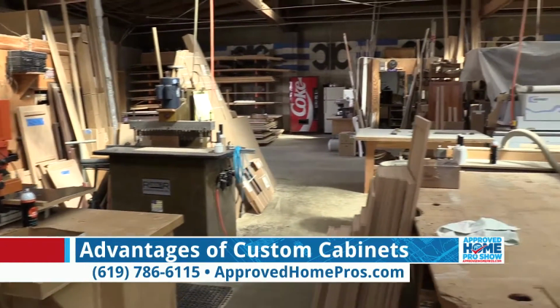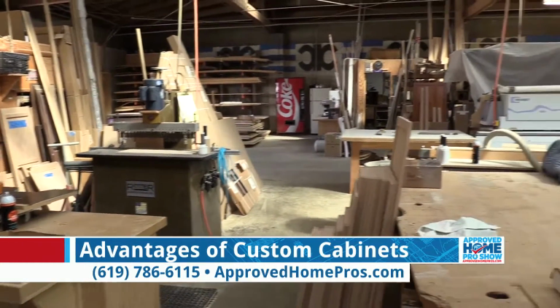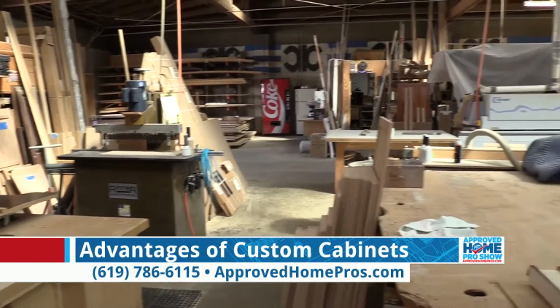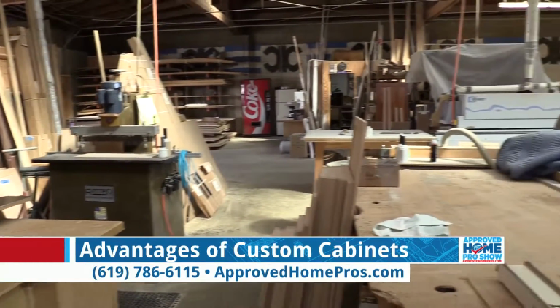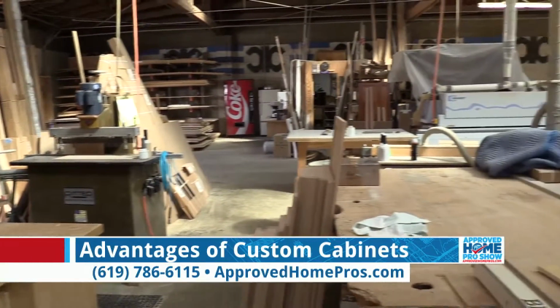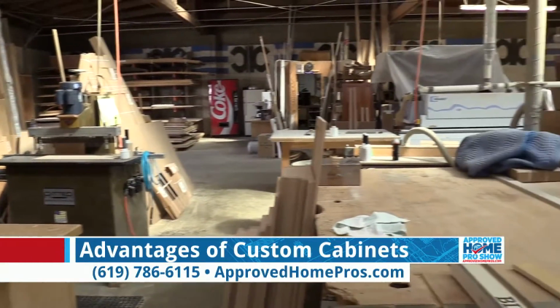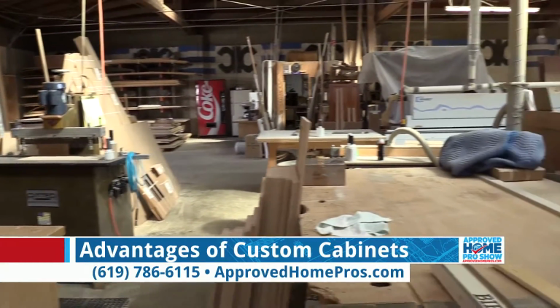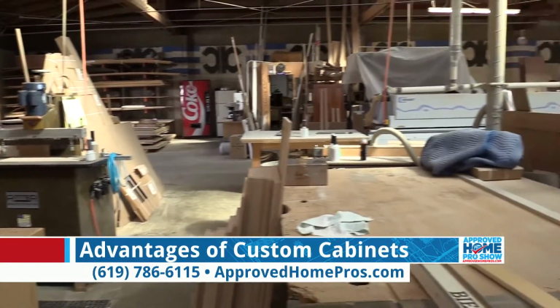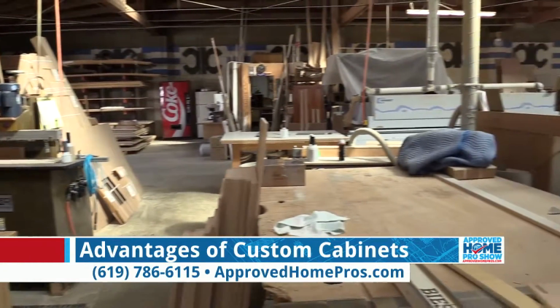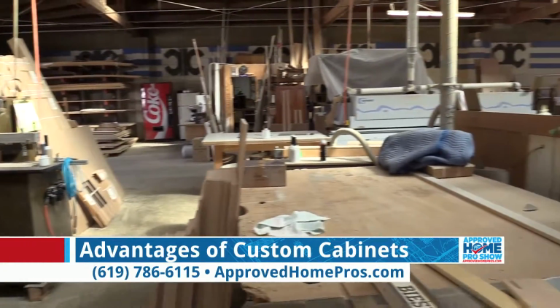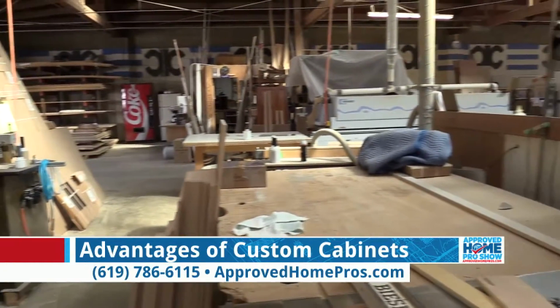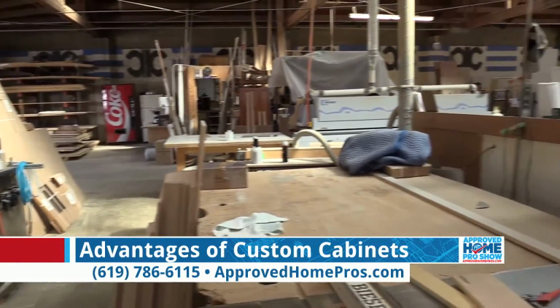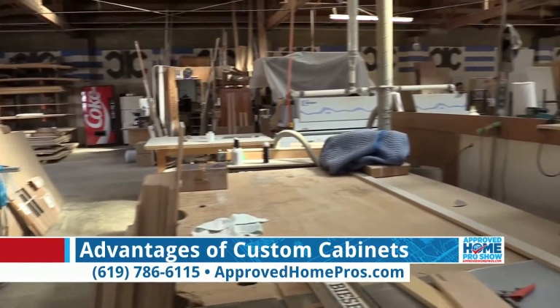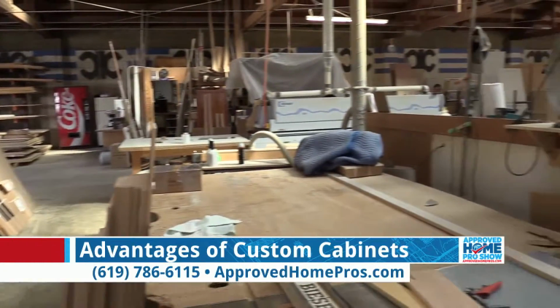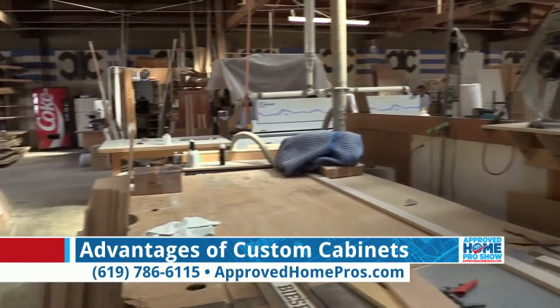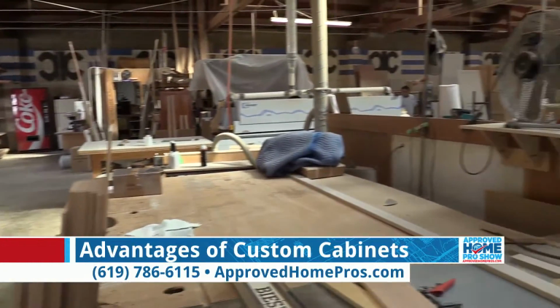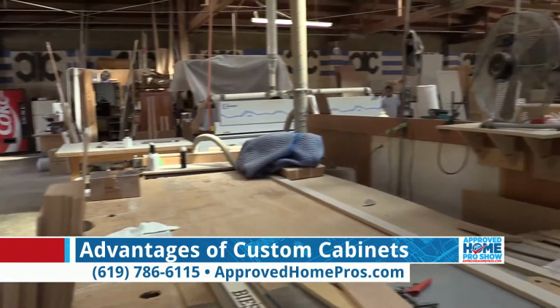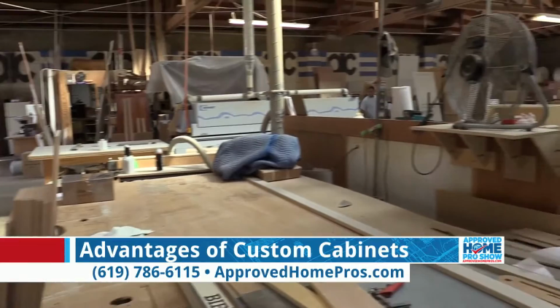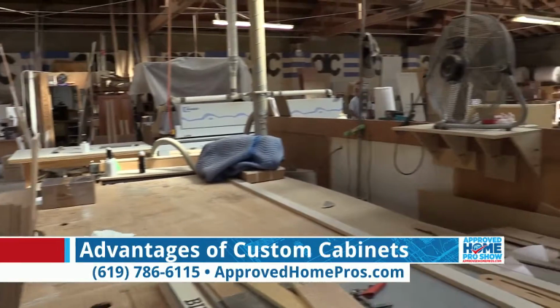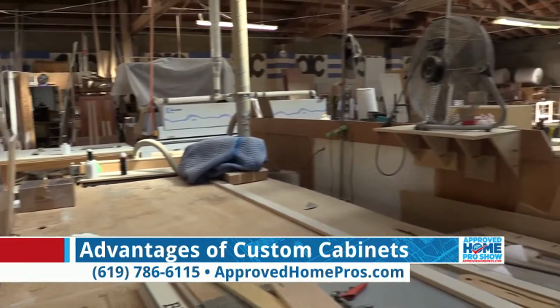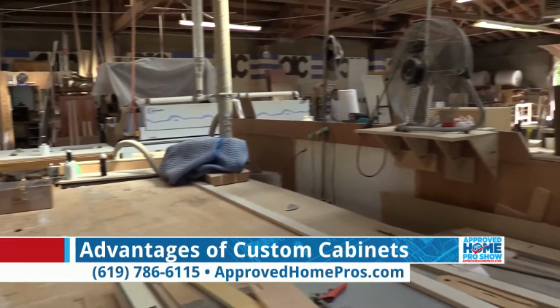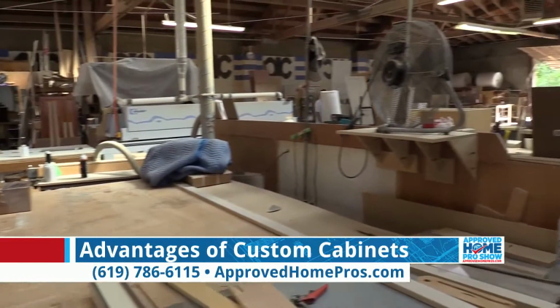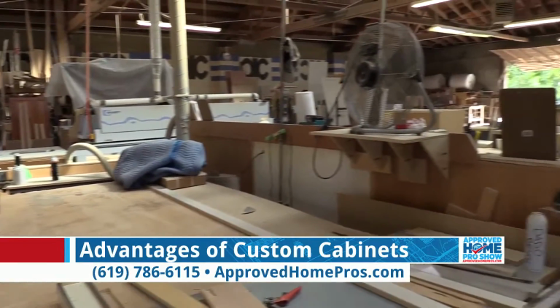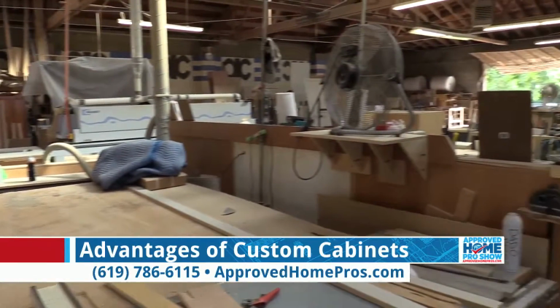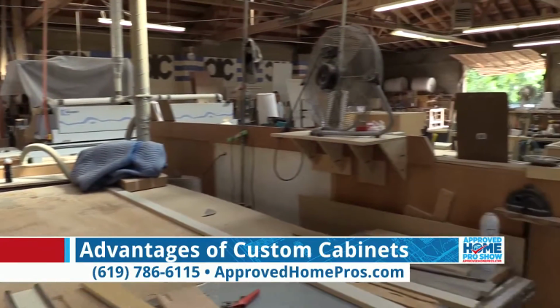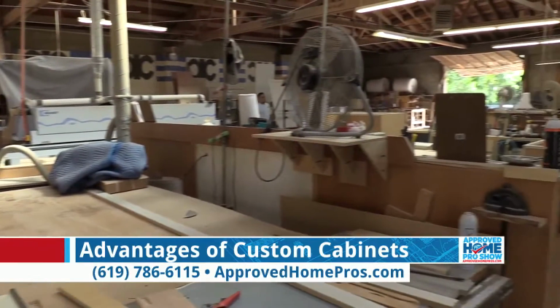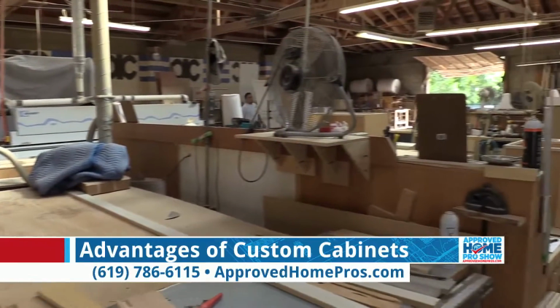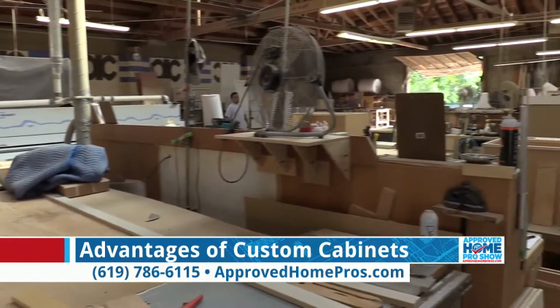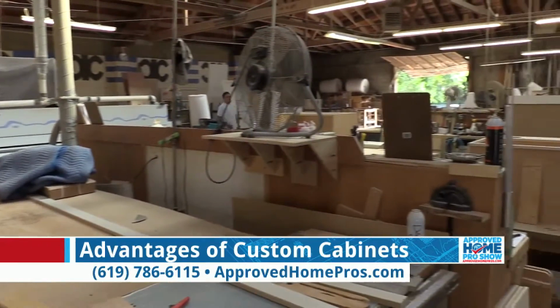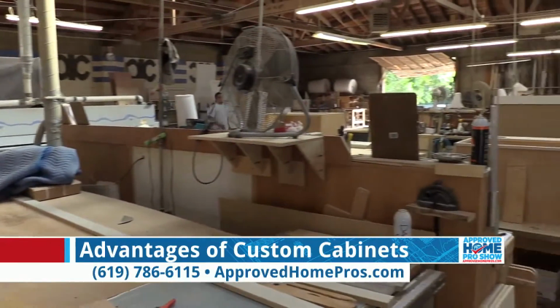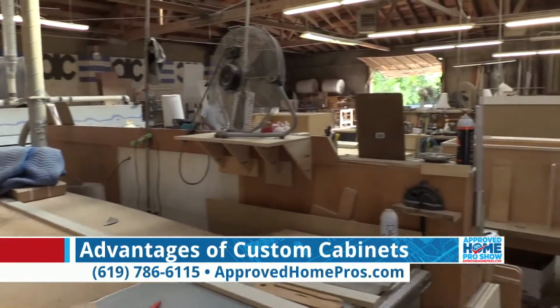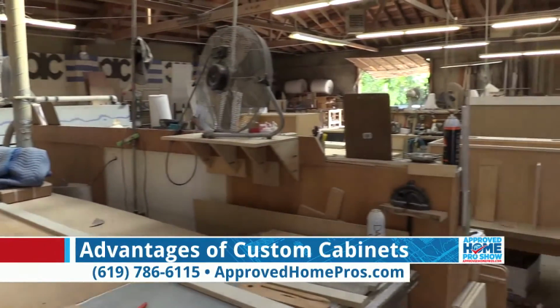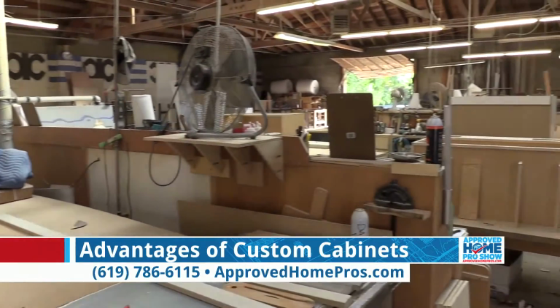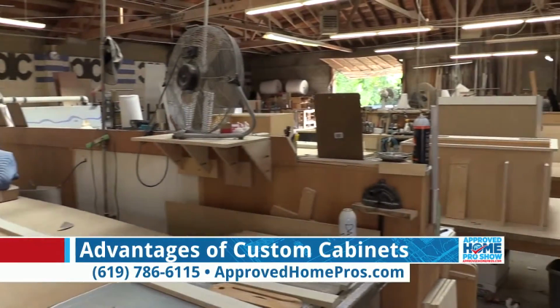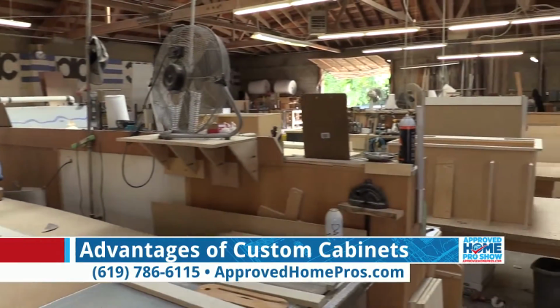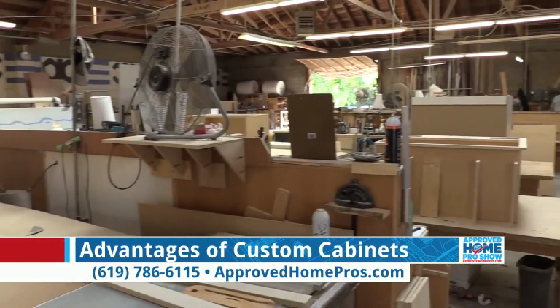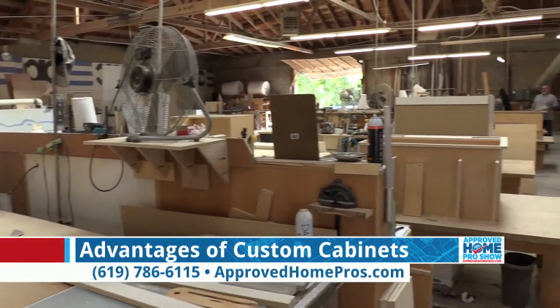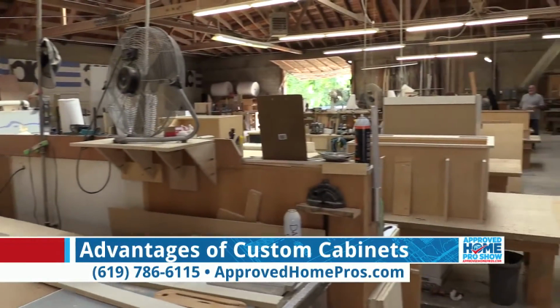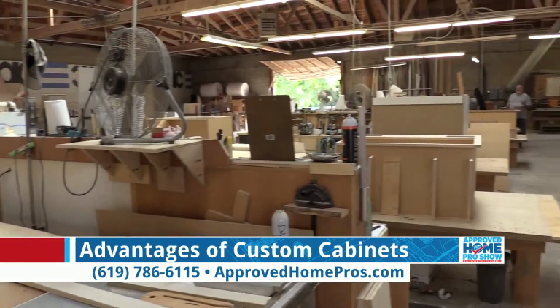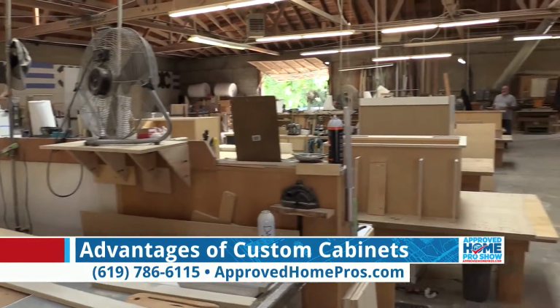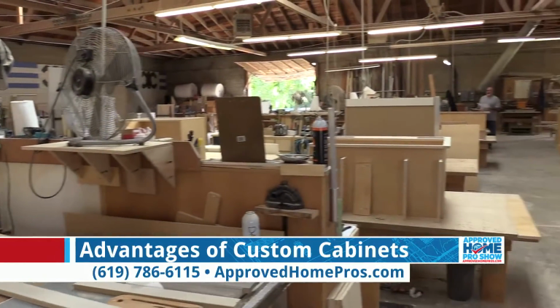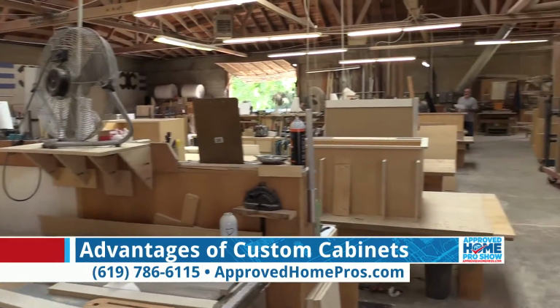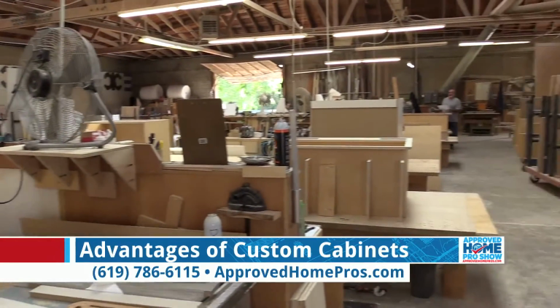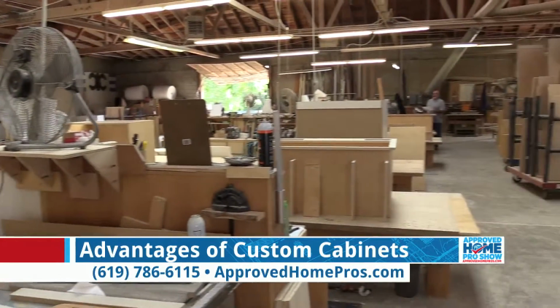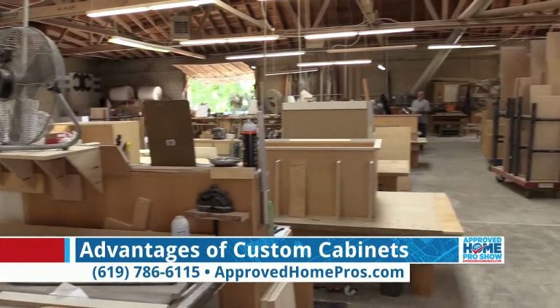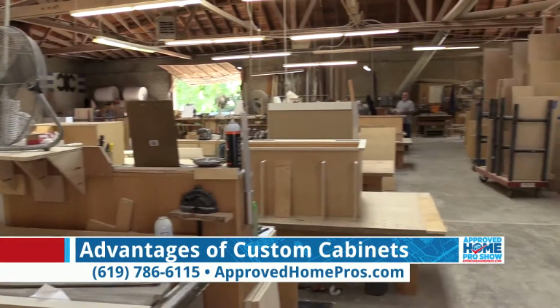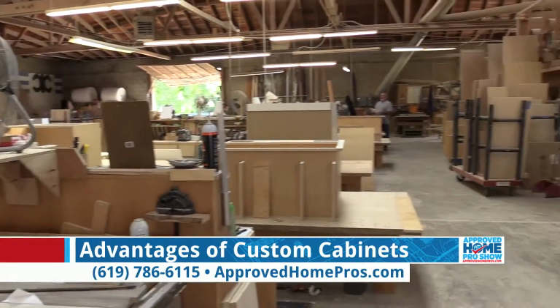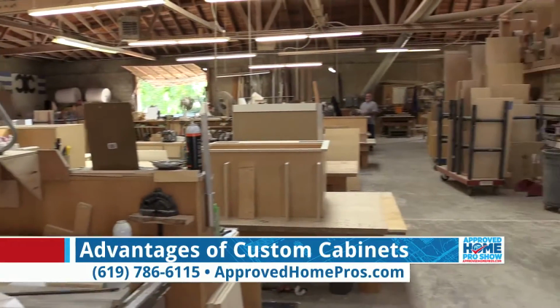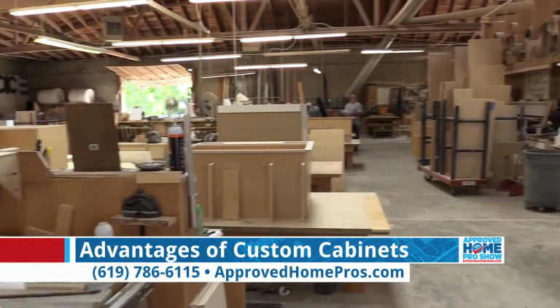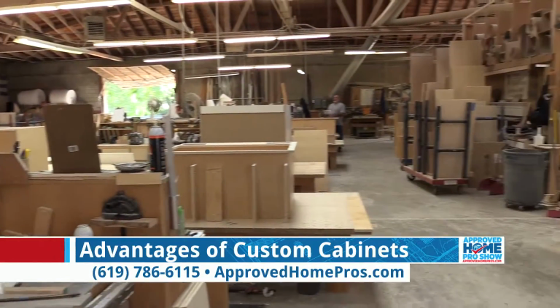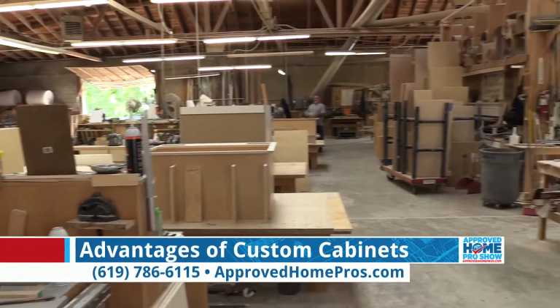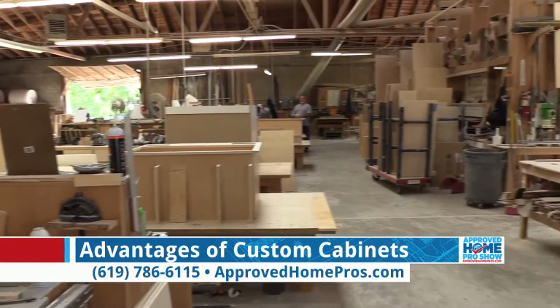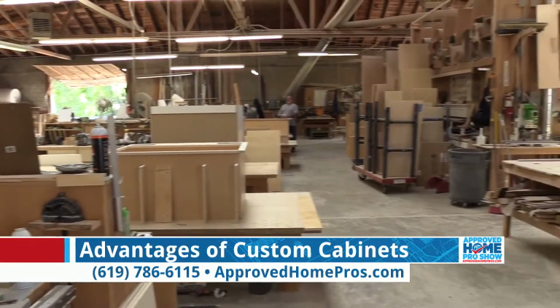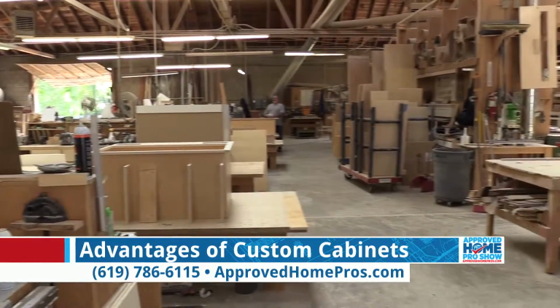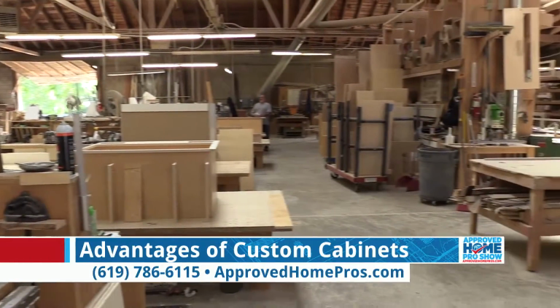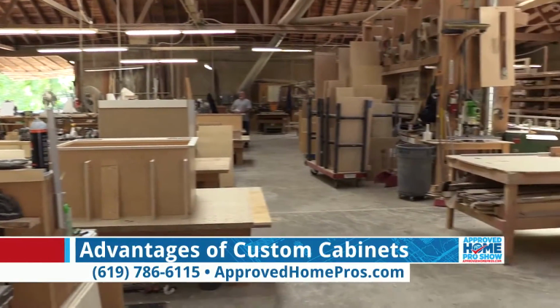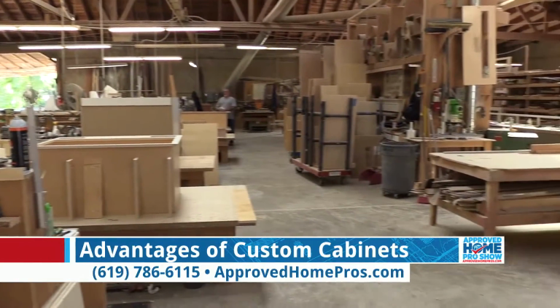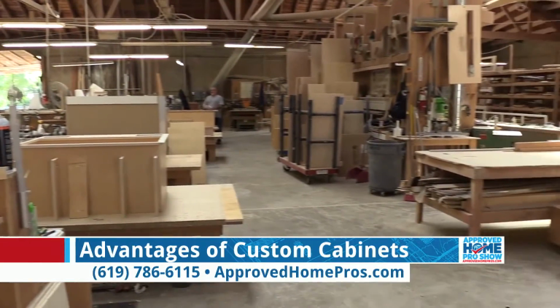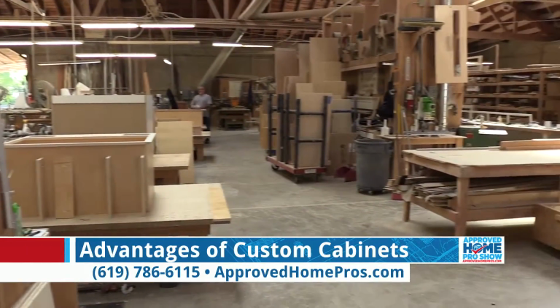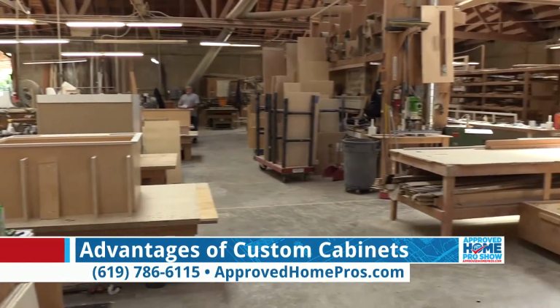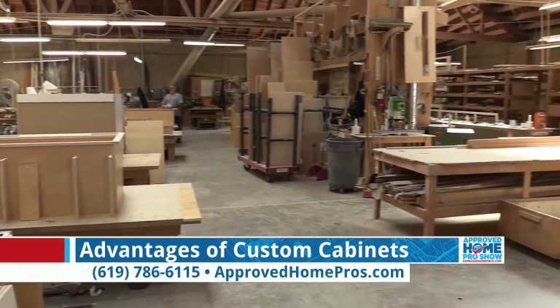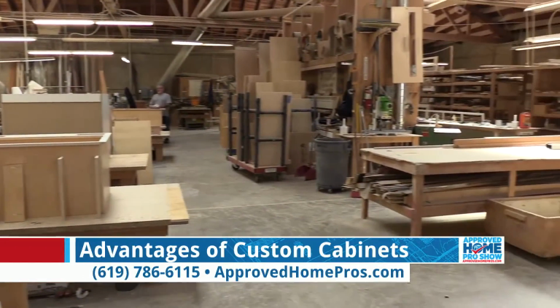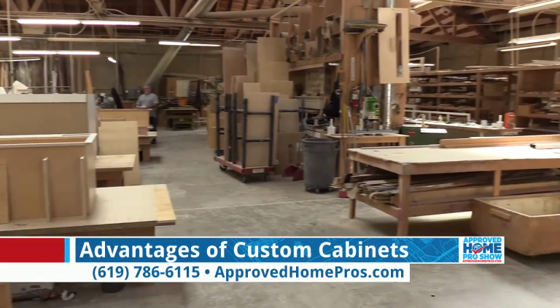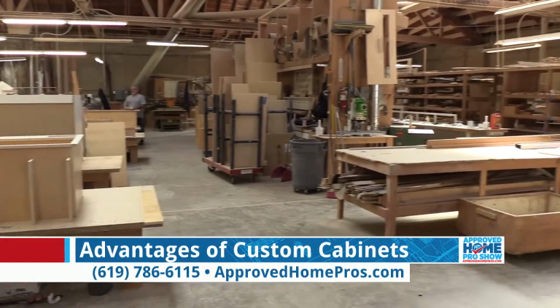And that's exactly what we're going to take a look at right here with these two cabinet boxes. Tell us about the difference that makes Imperial Custom Cabinets great.